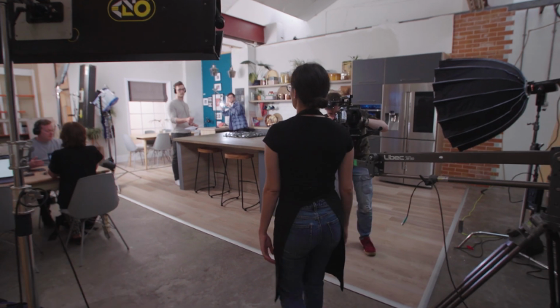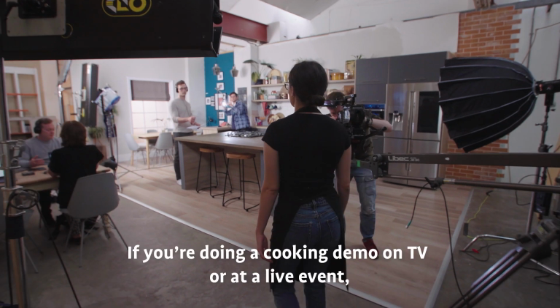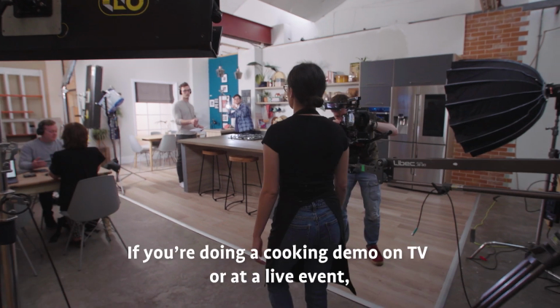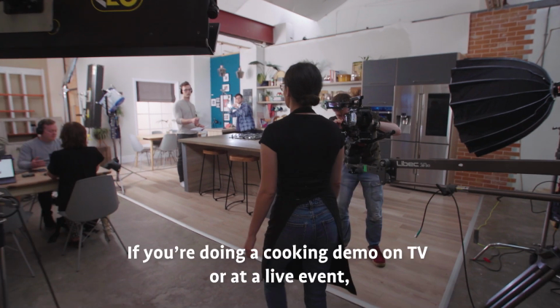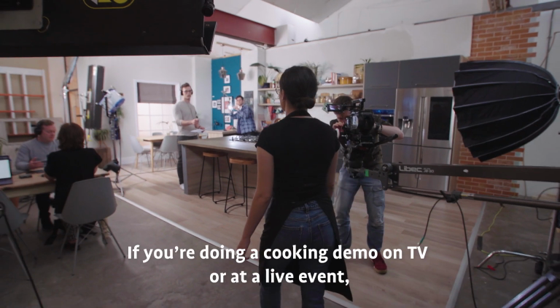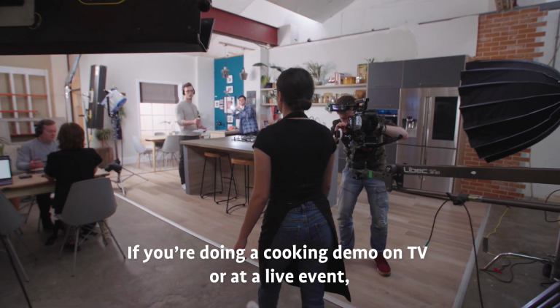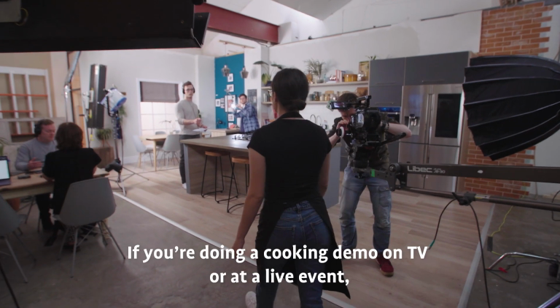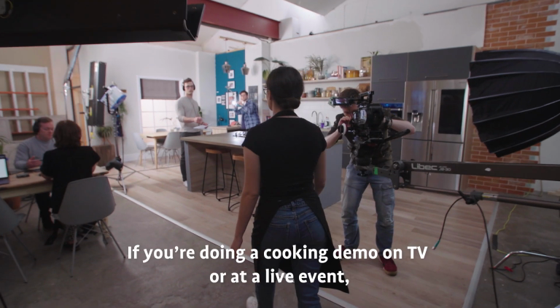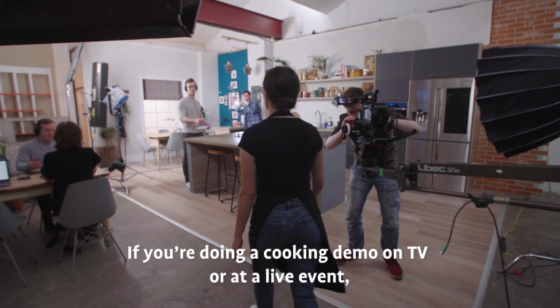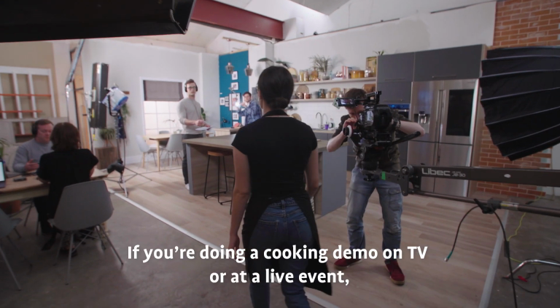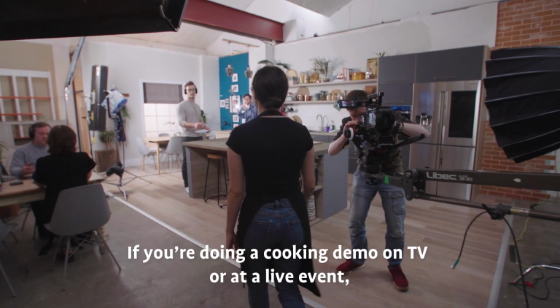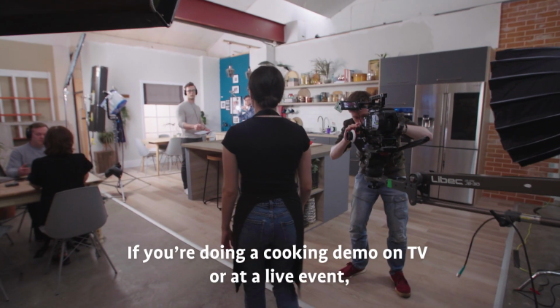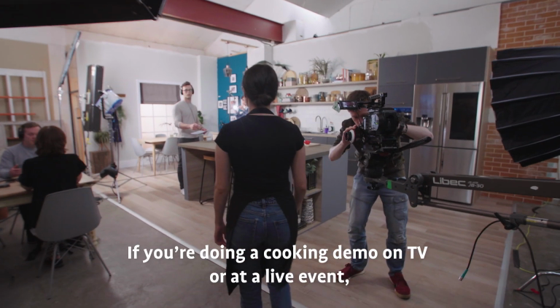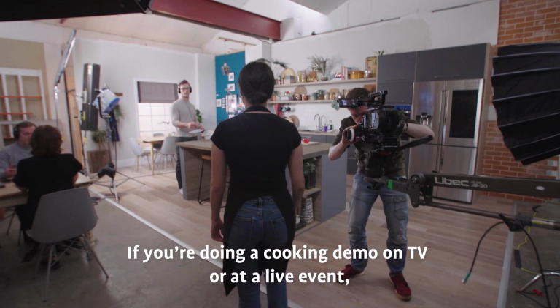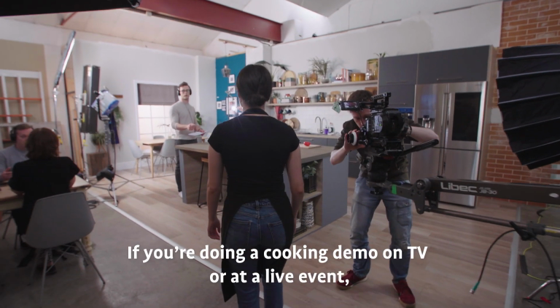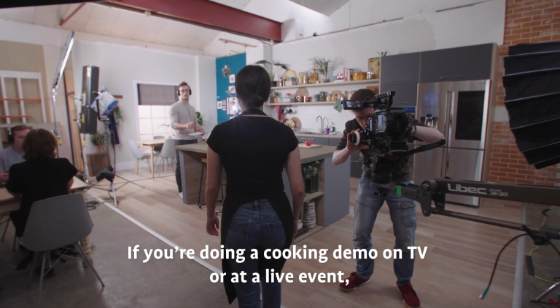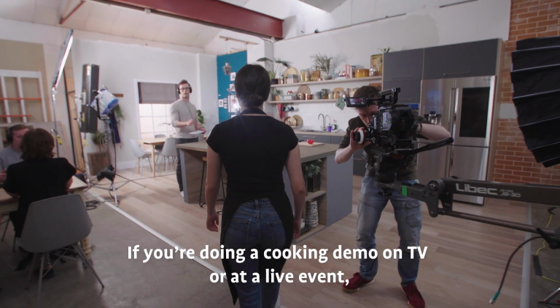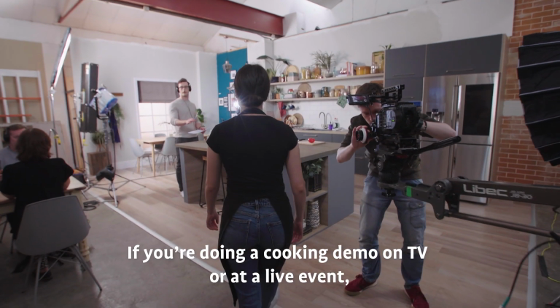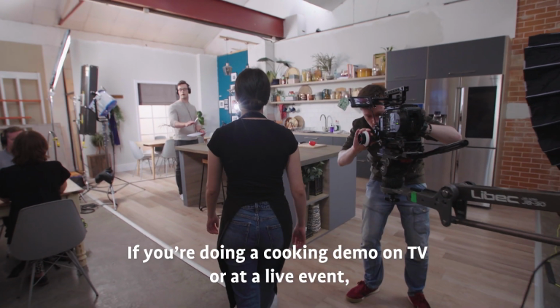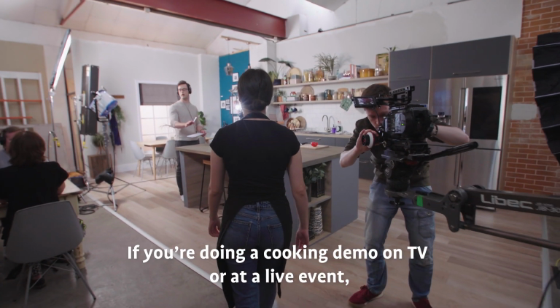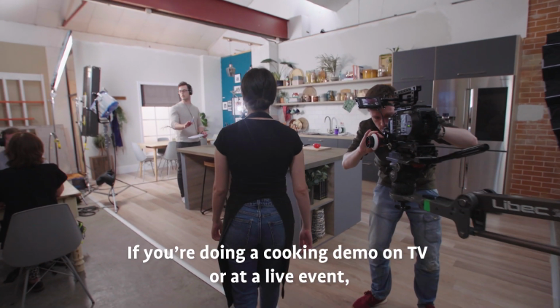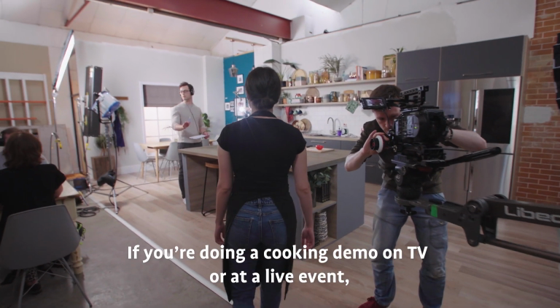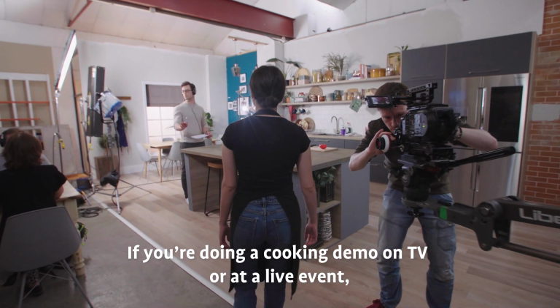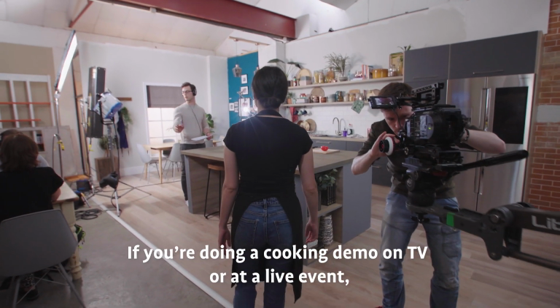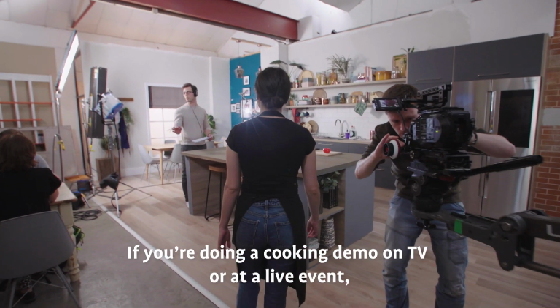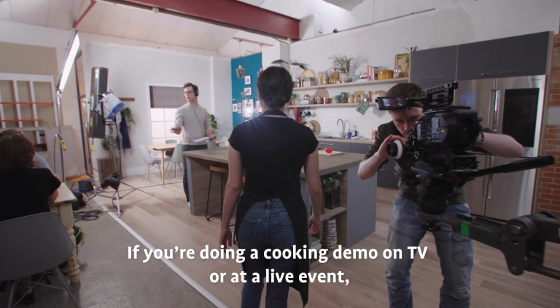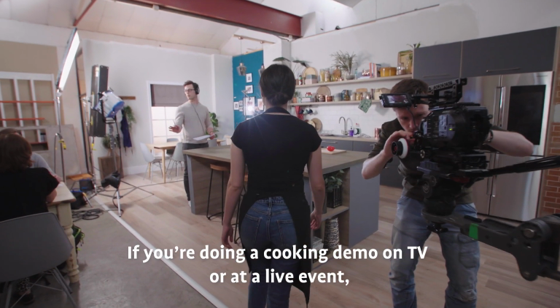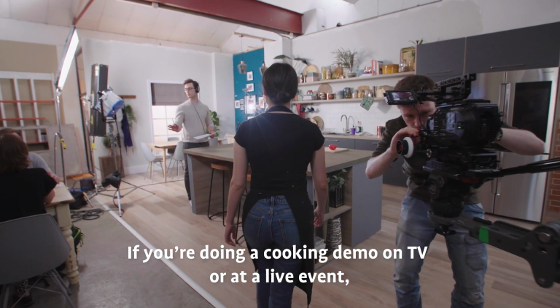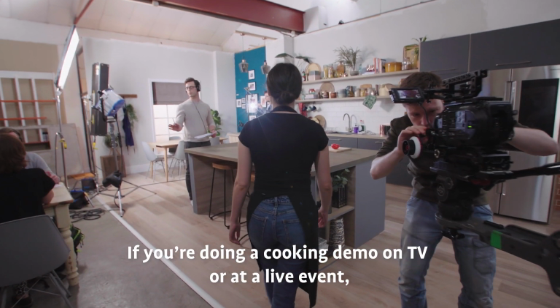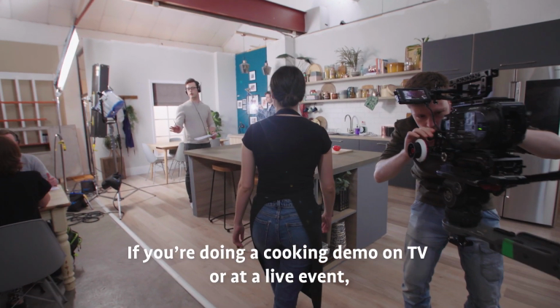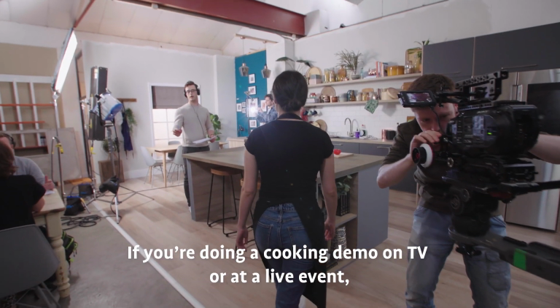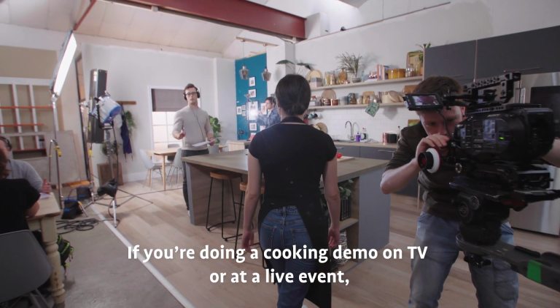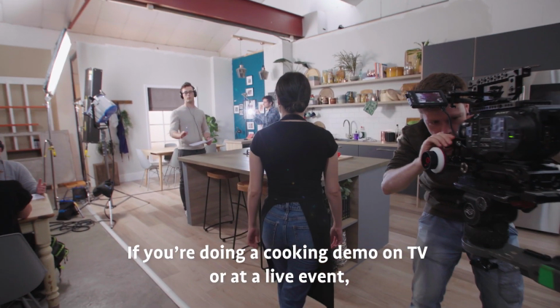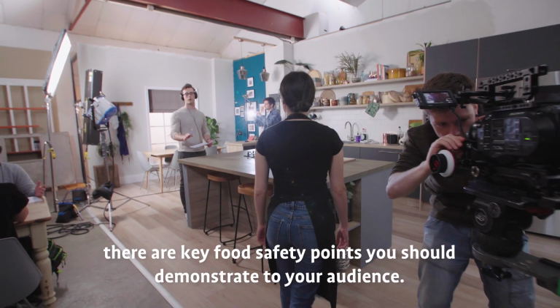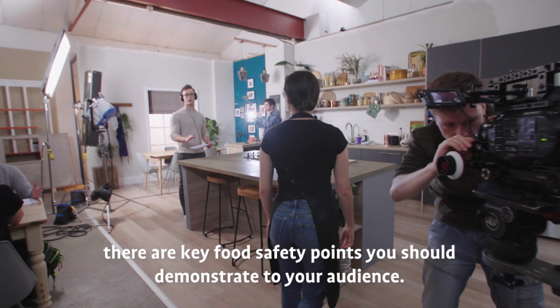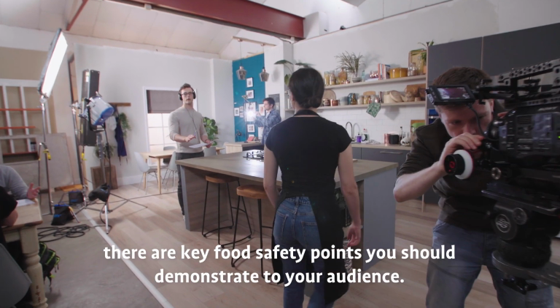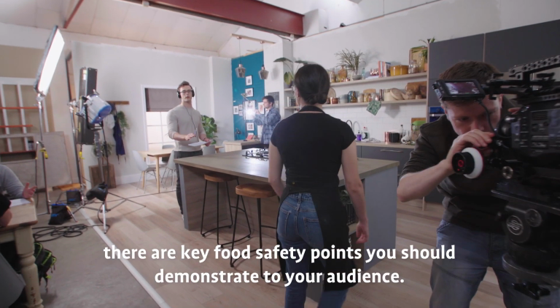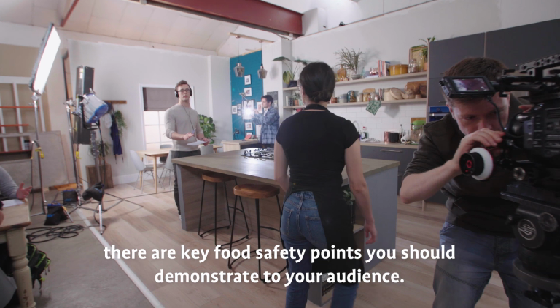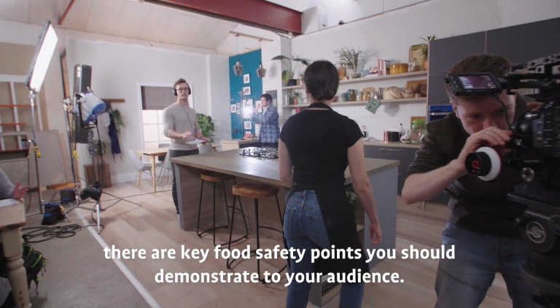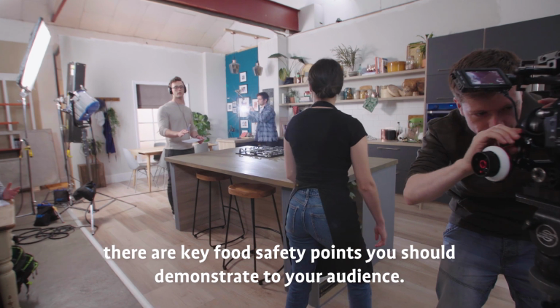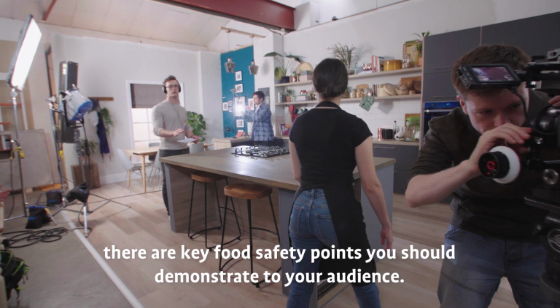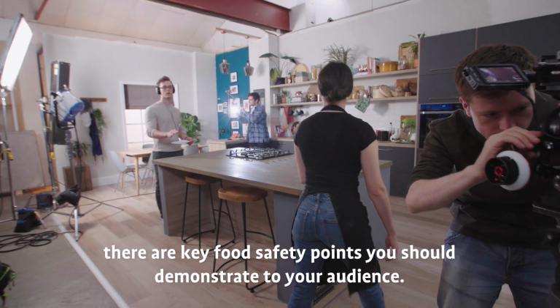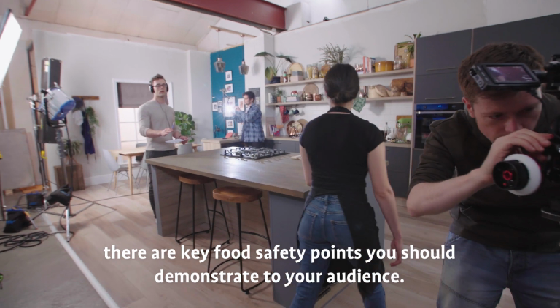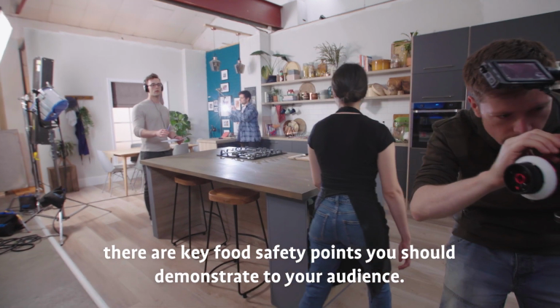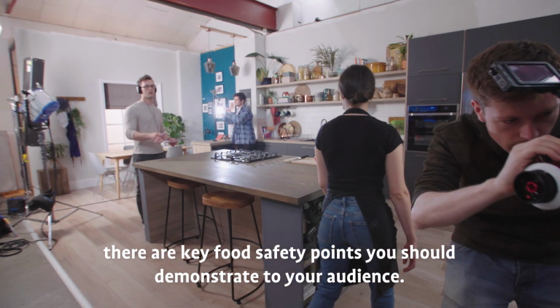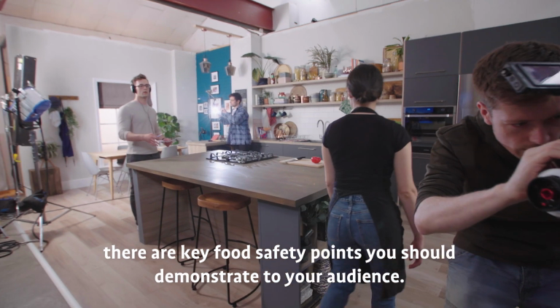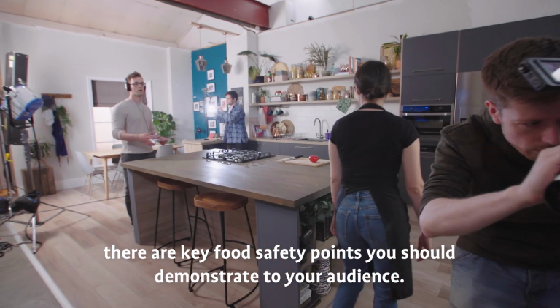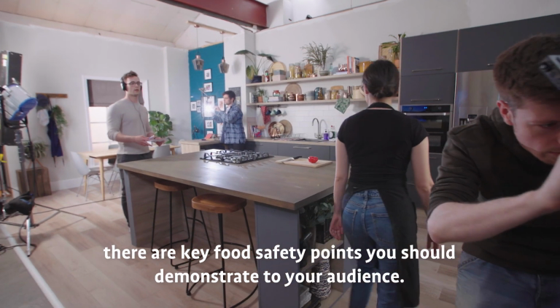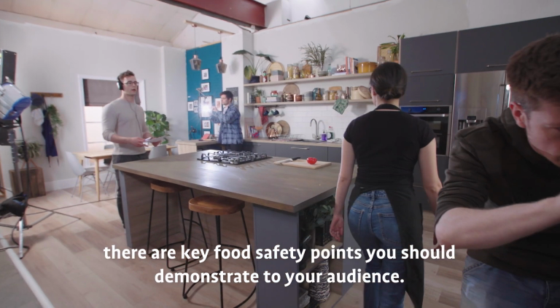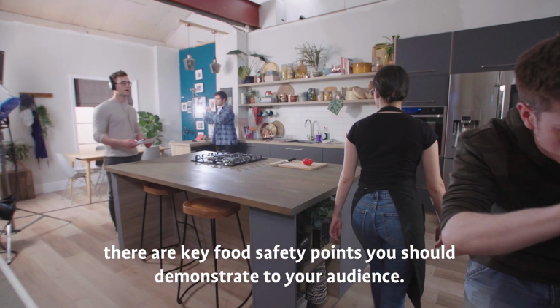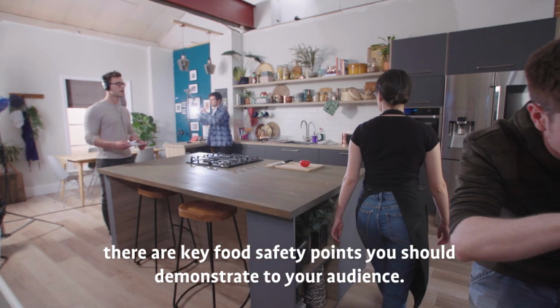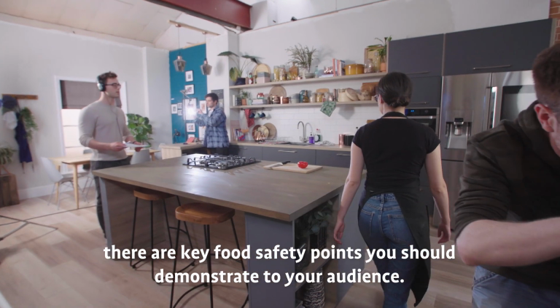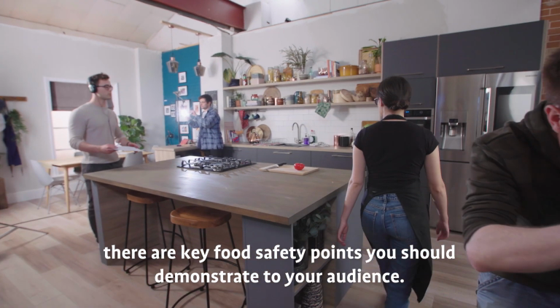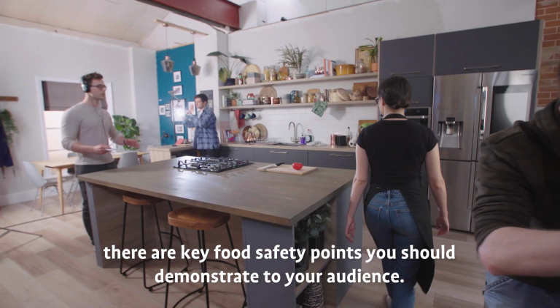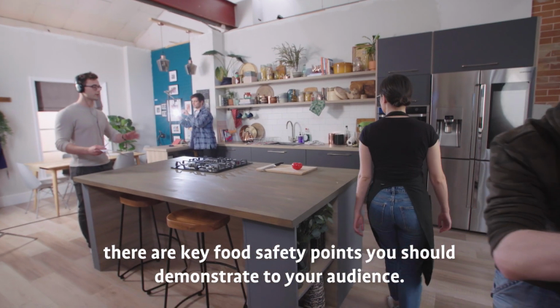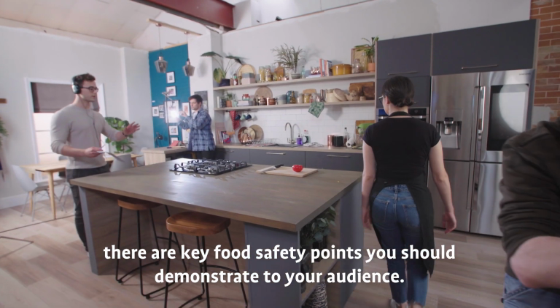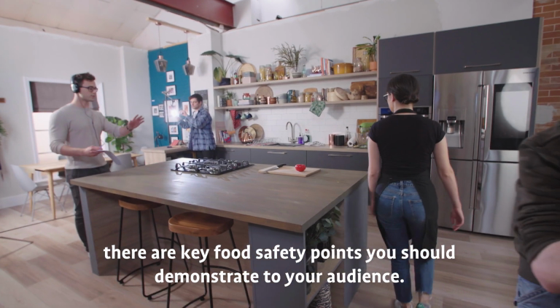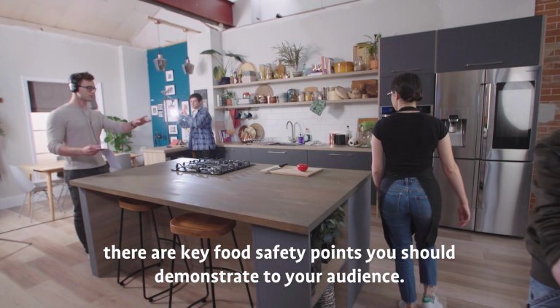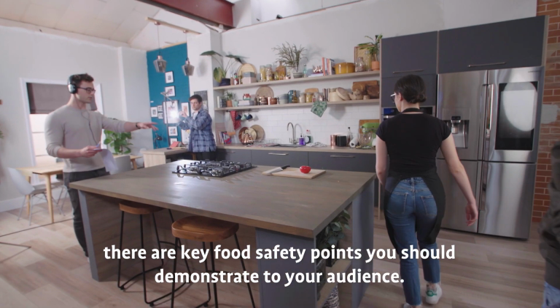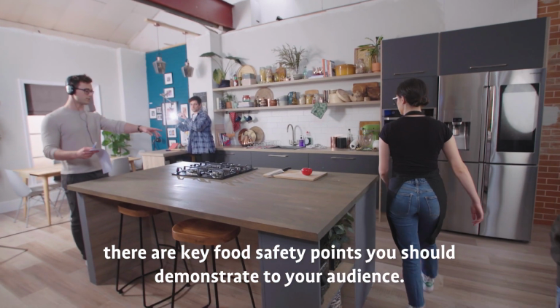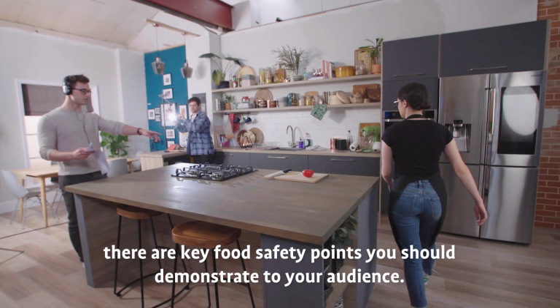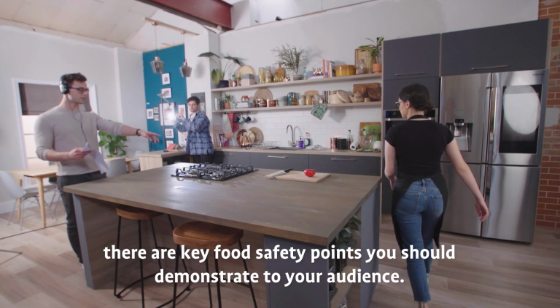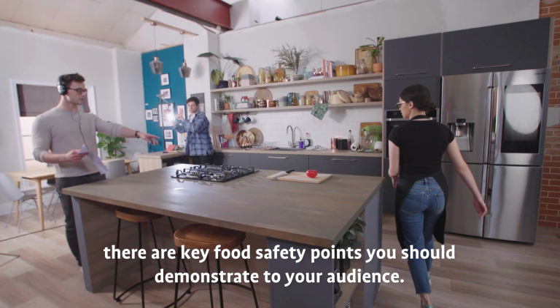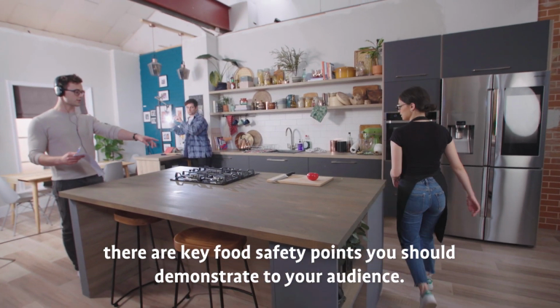If you're doing a cooking demo on TV or at a live event, there are key food safety points you should demonstrate to your audience.